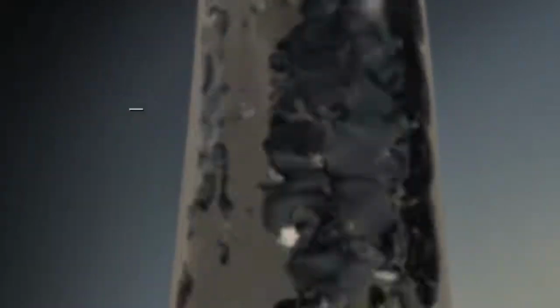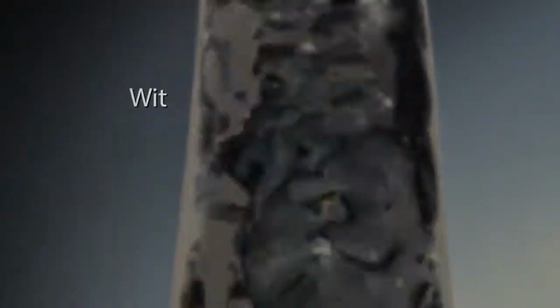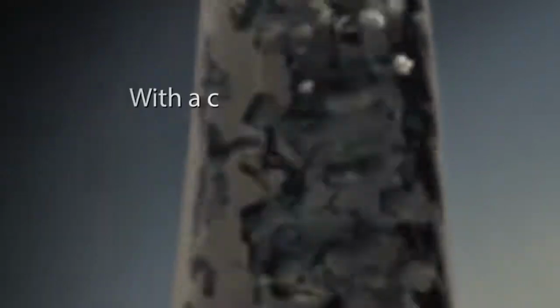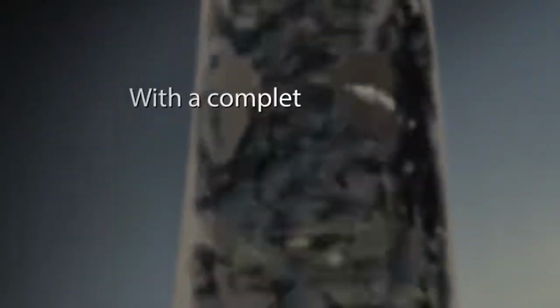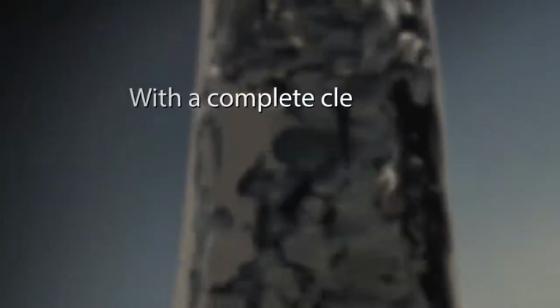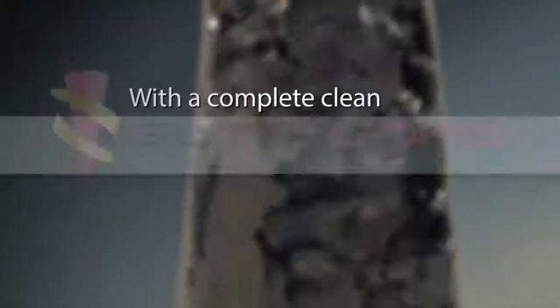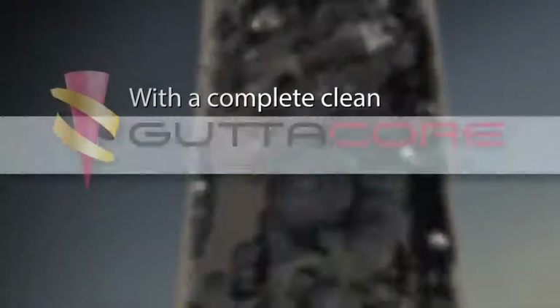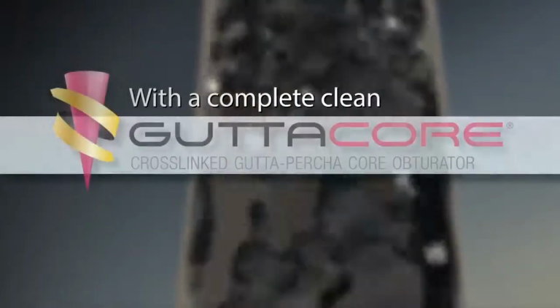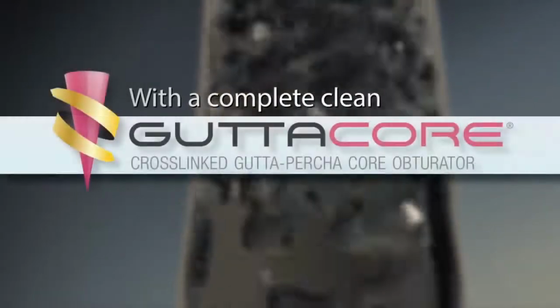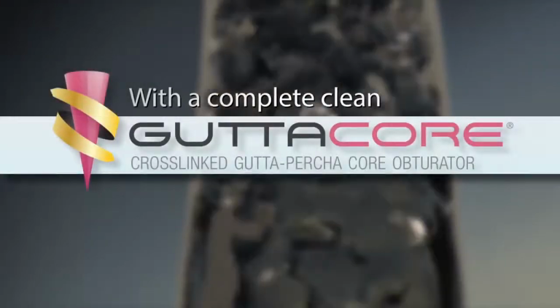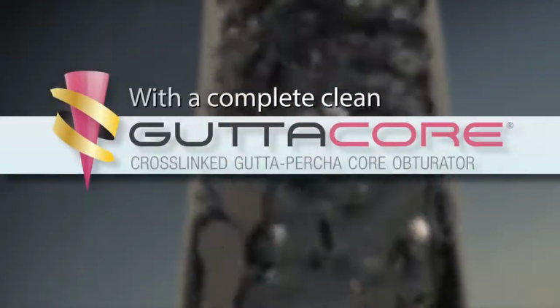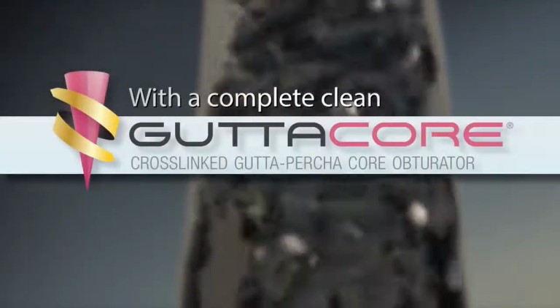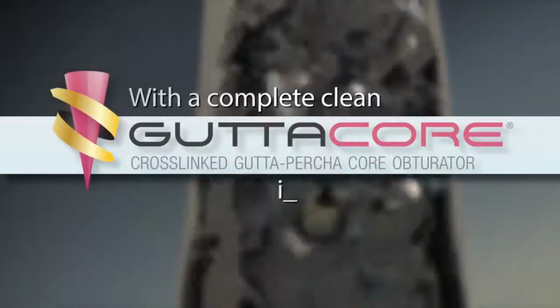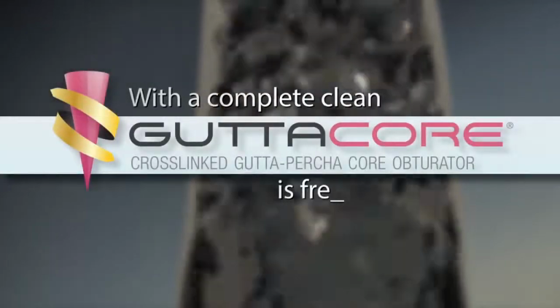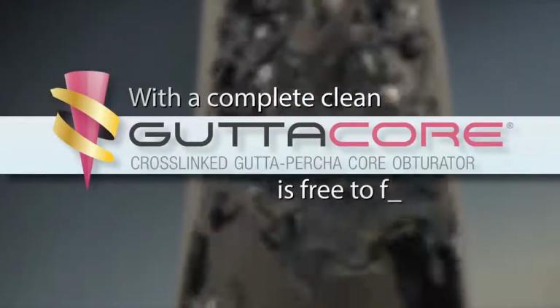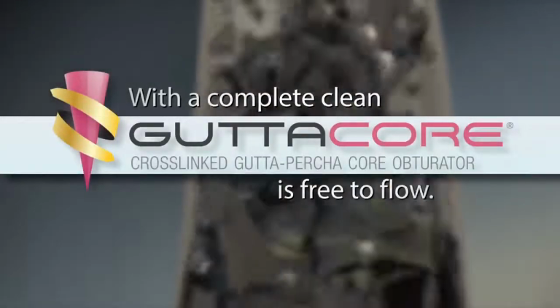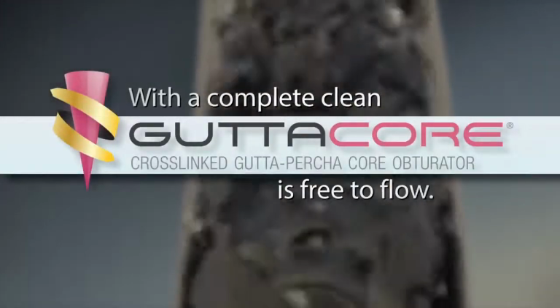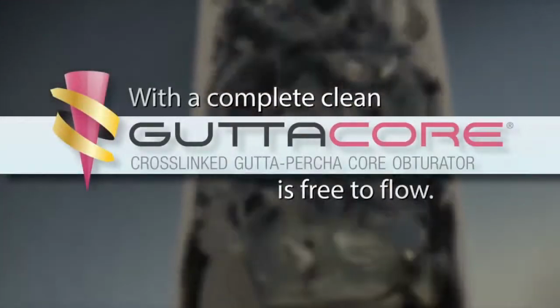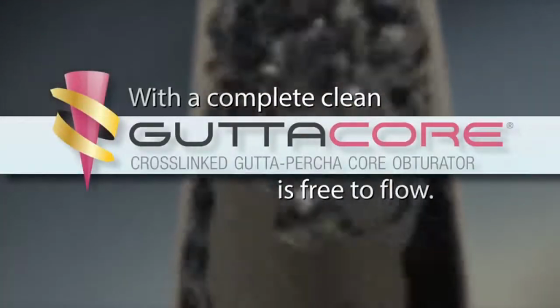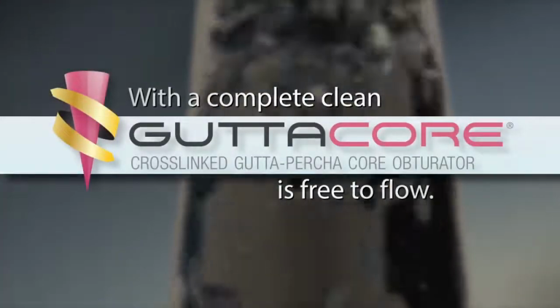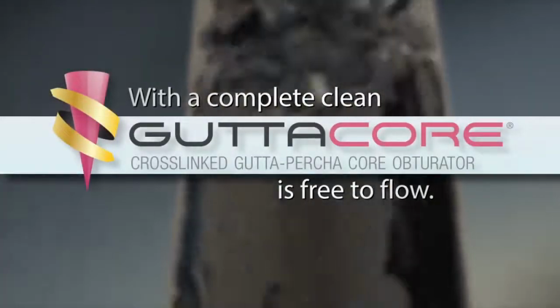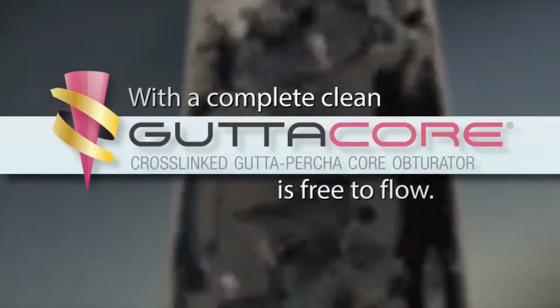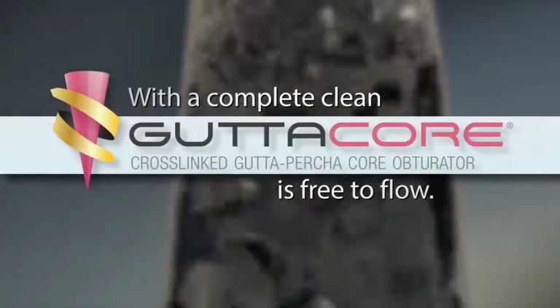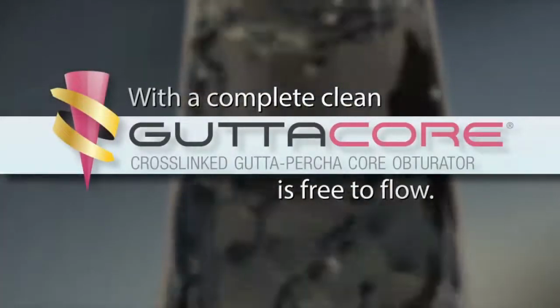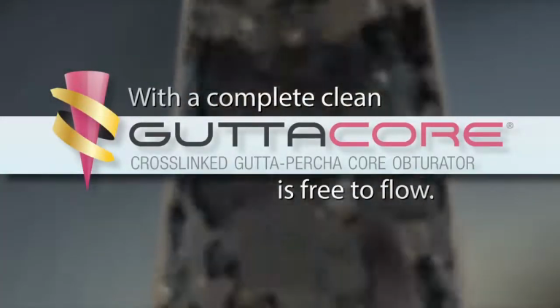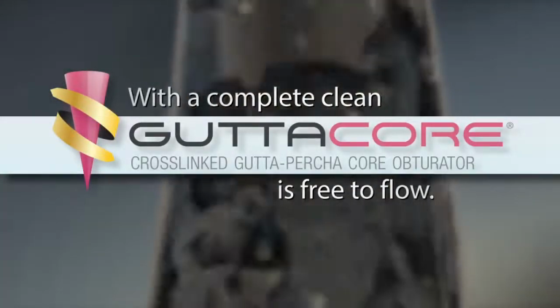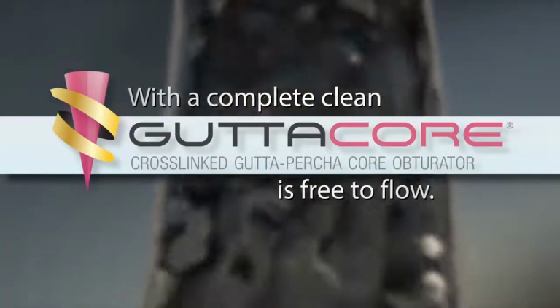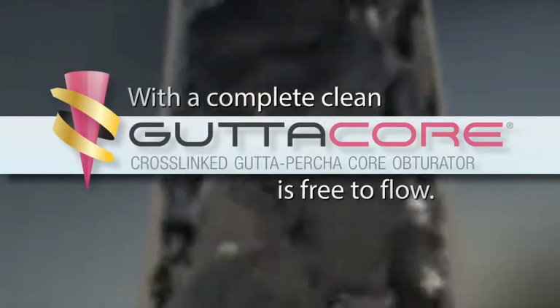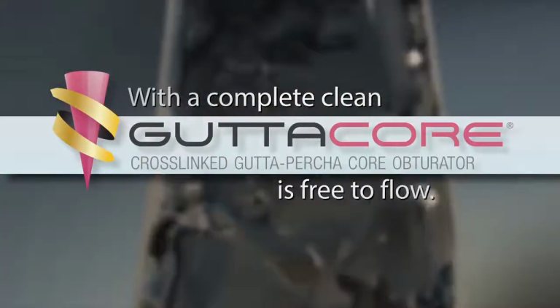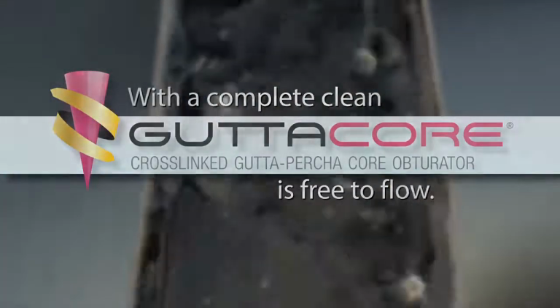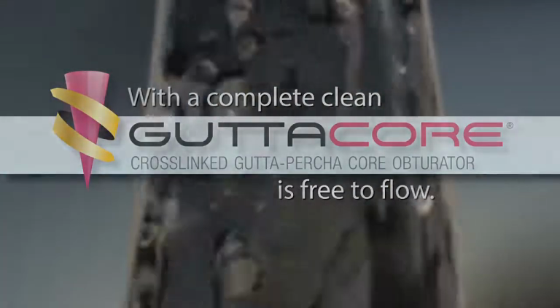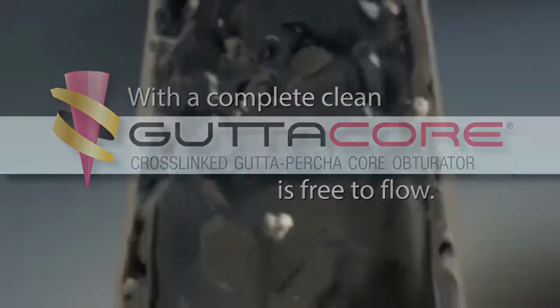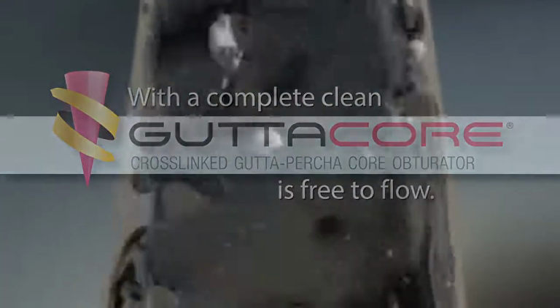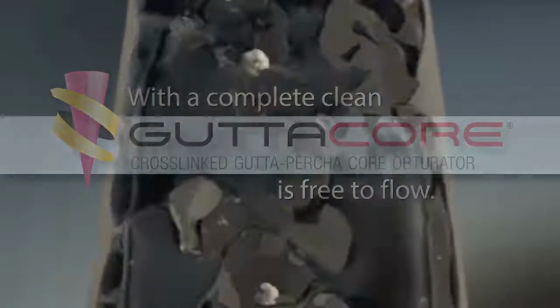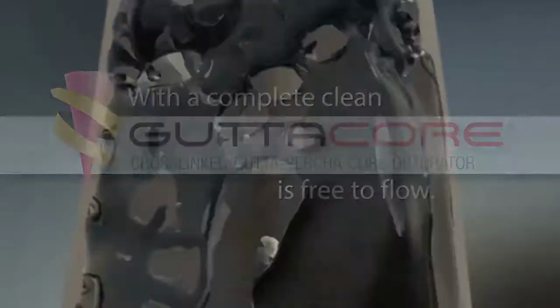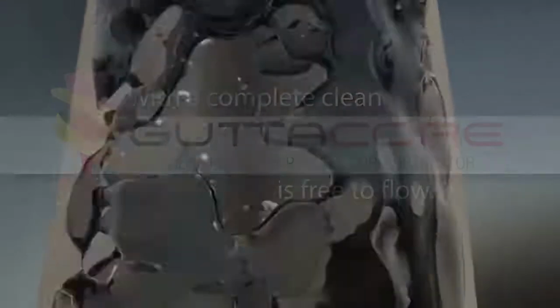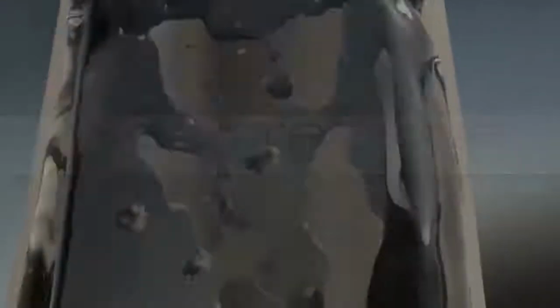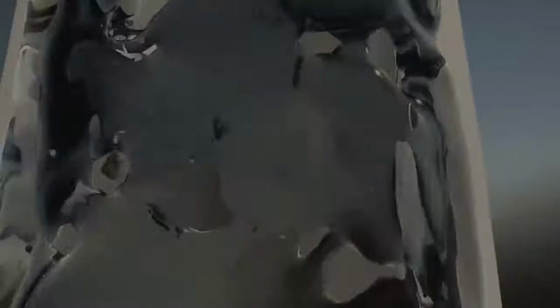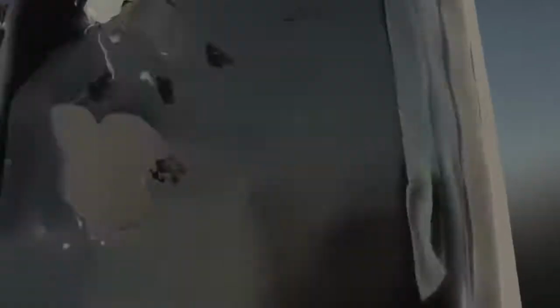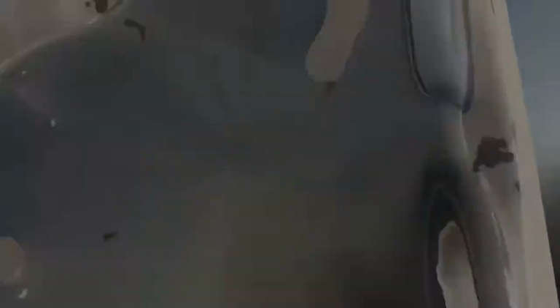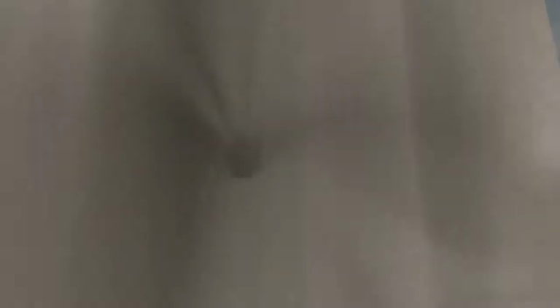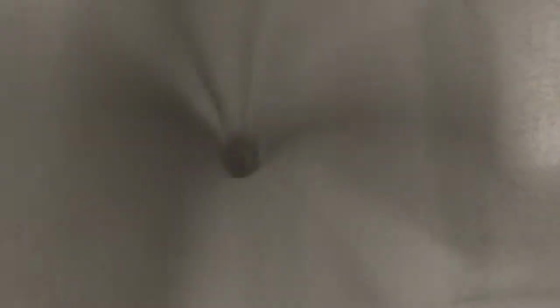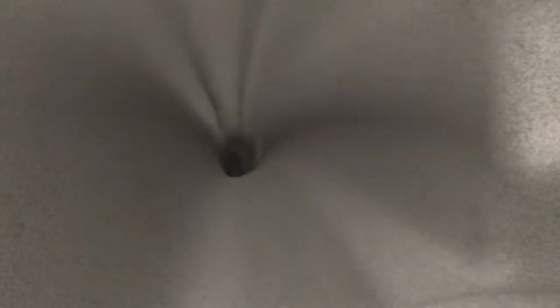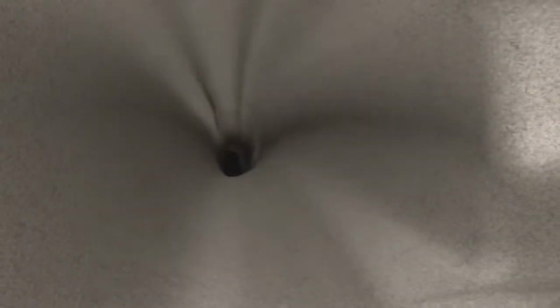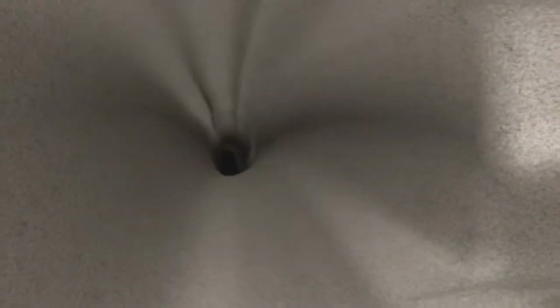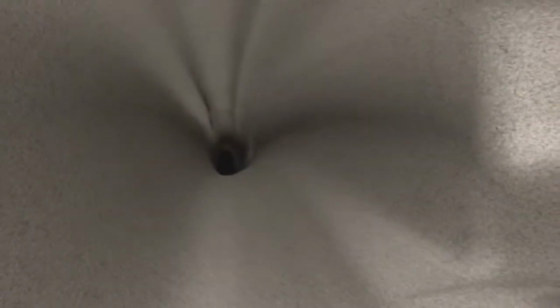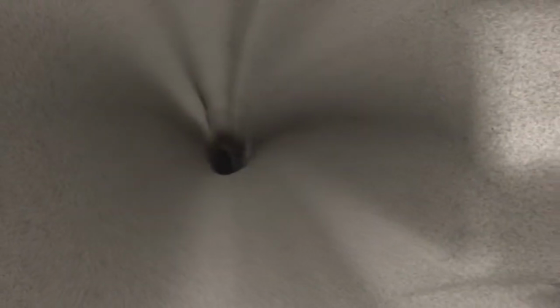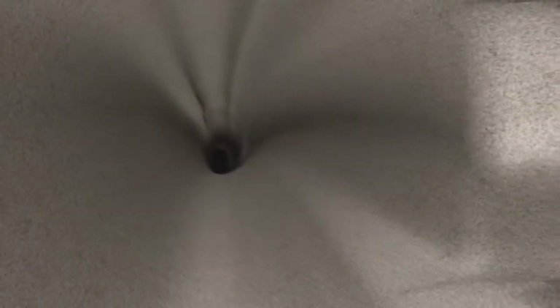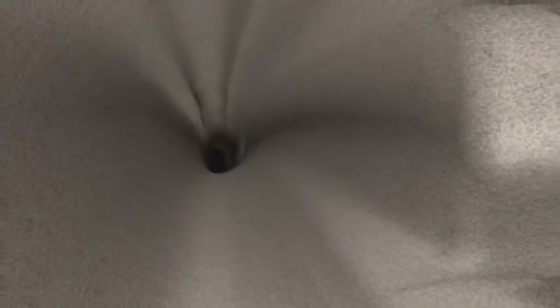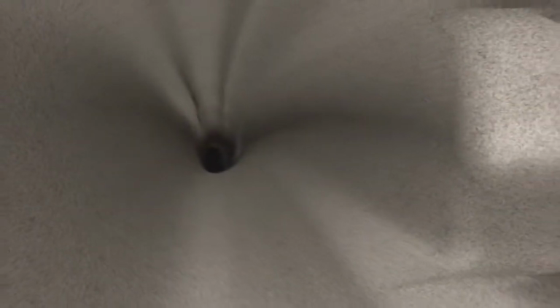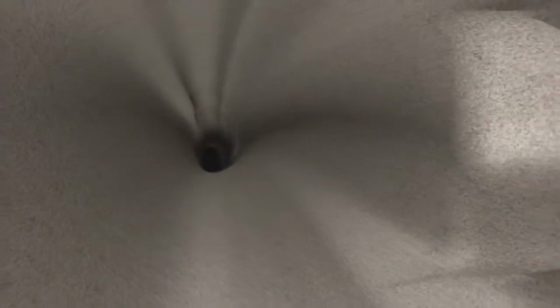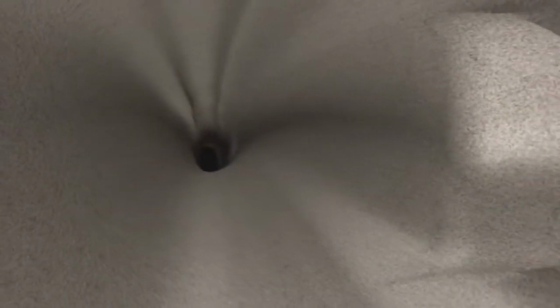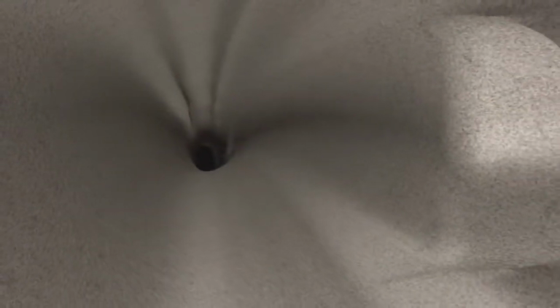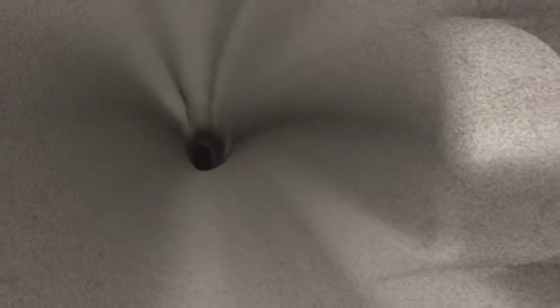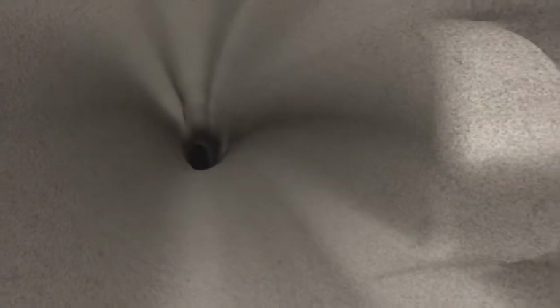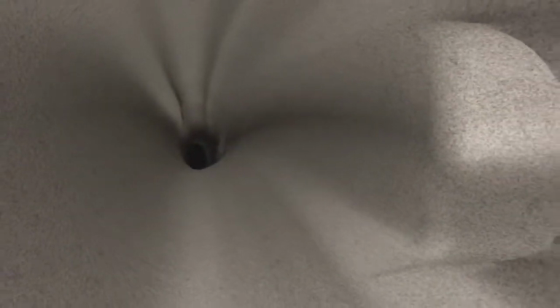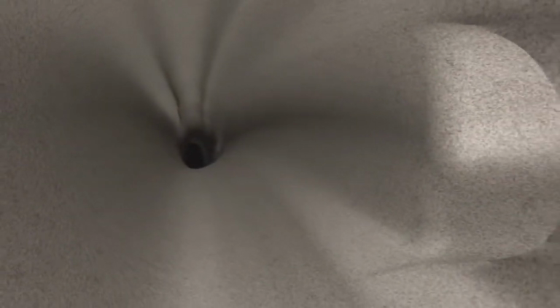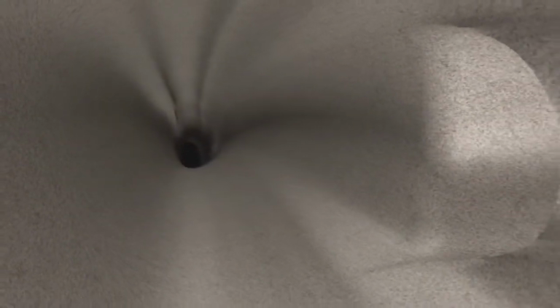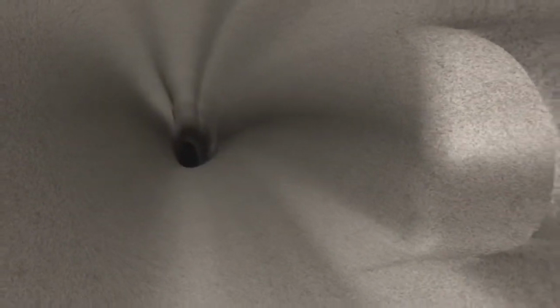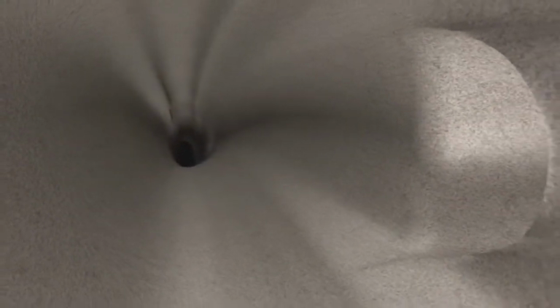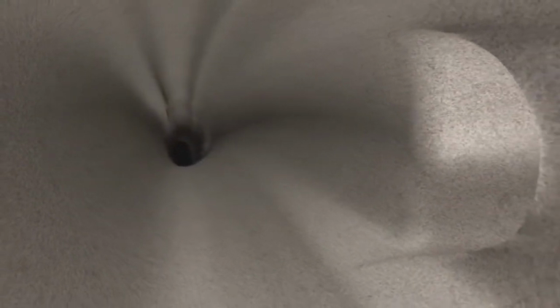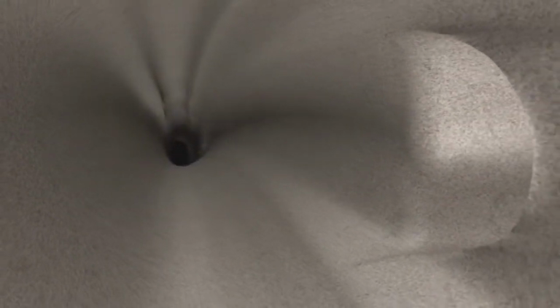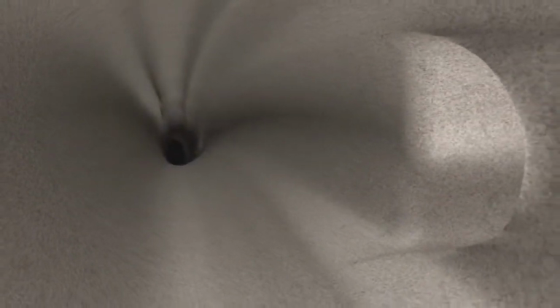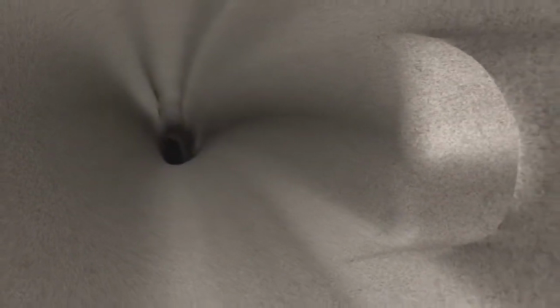With a complete clean, GuttaCore is free to flow into dentinal tubules, isthmuses, and lateral canals.